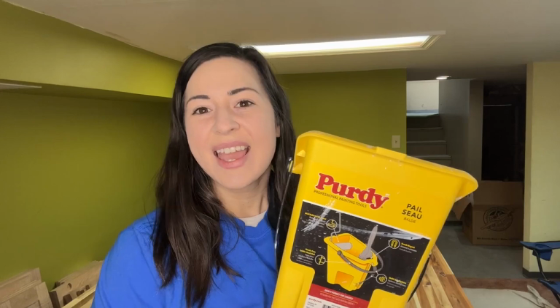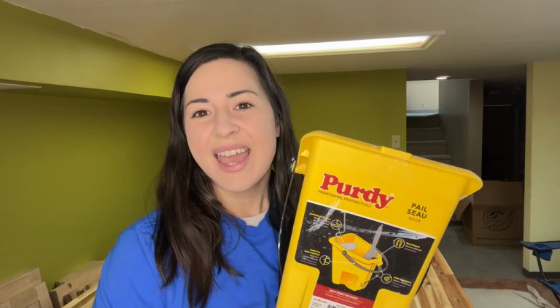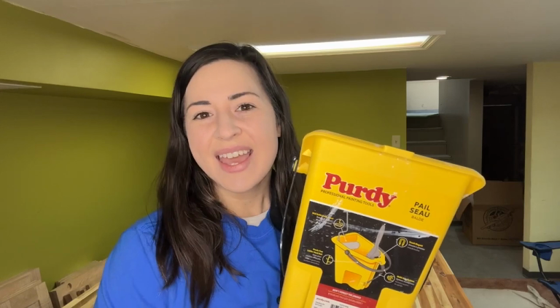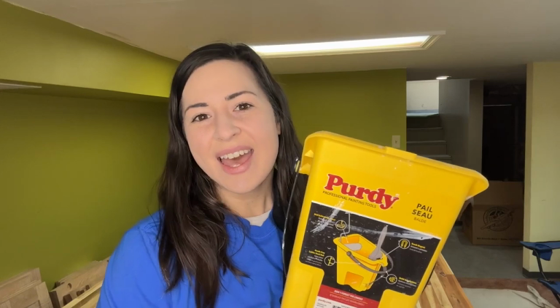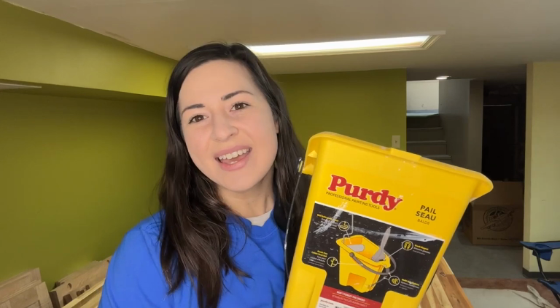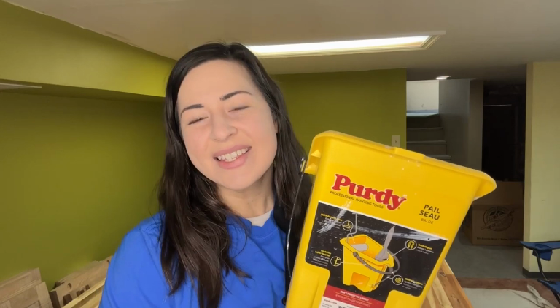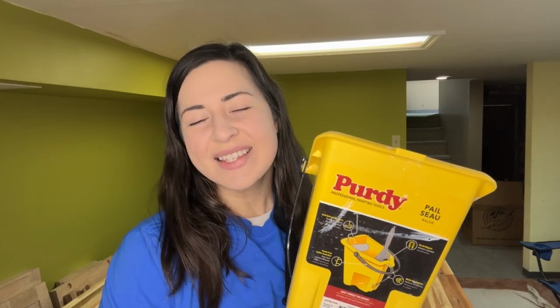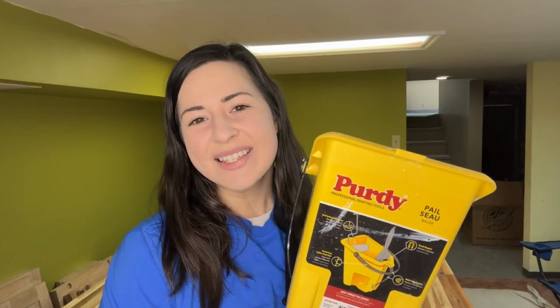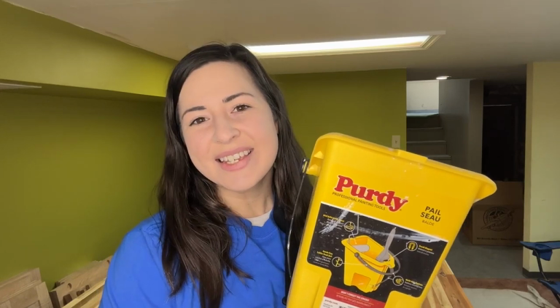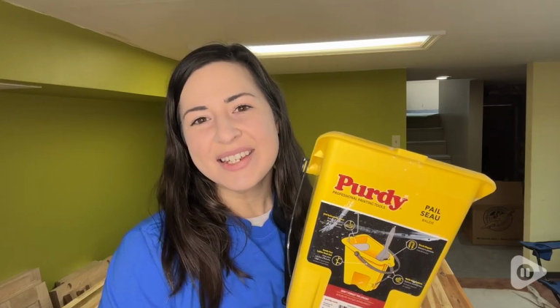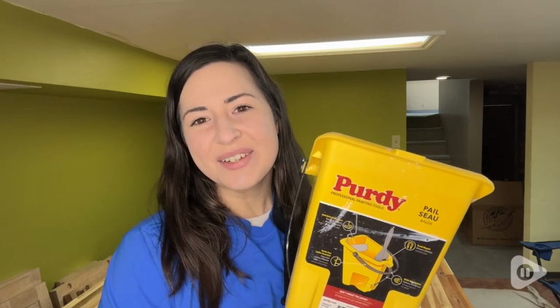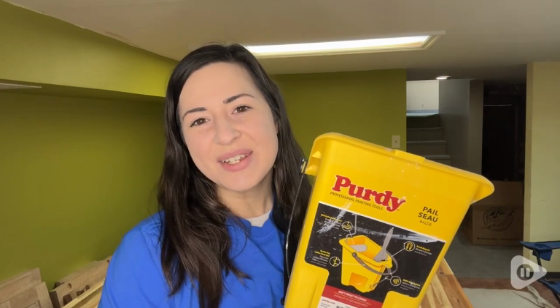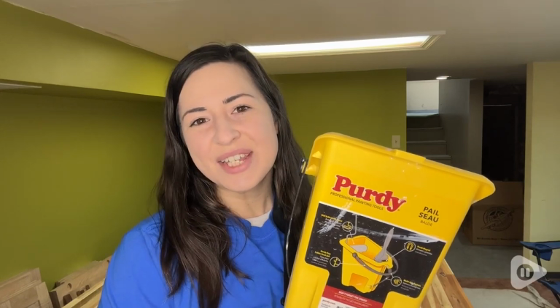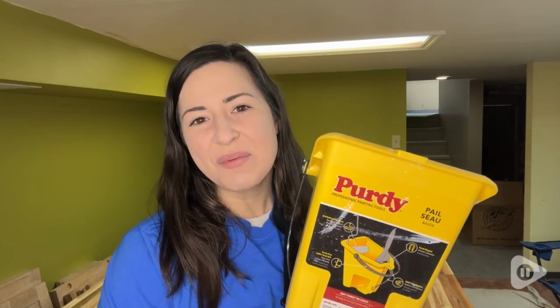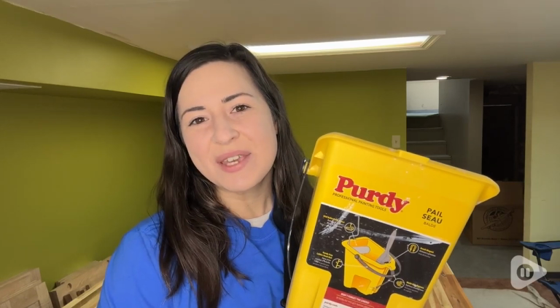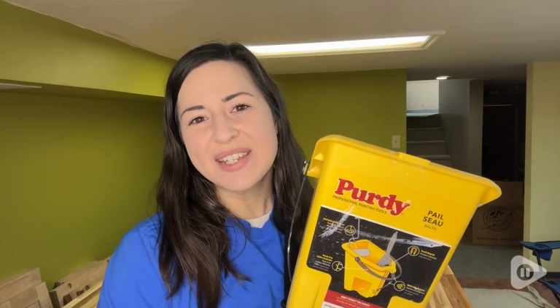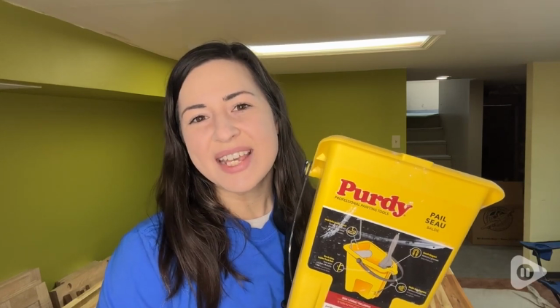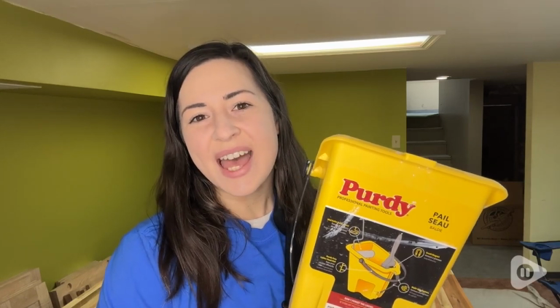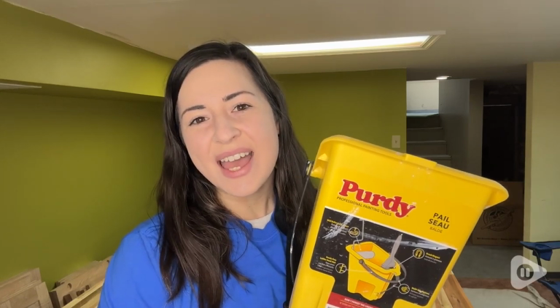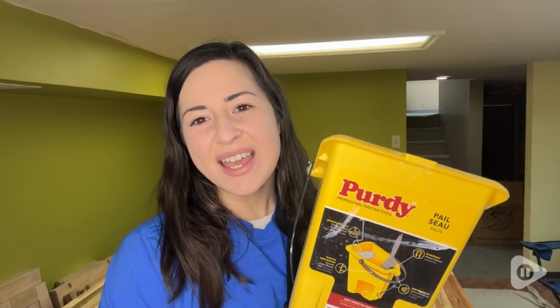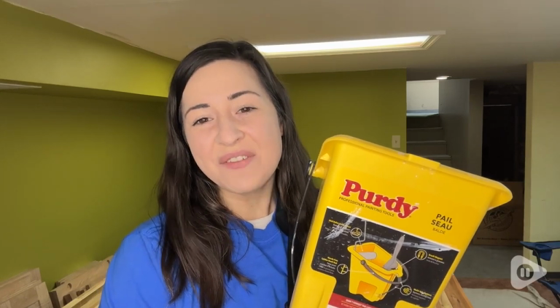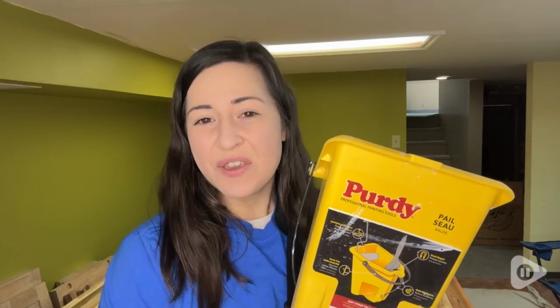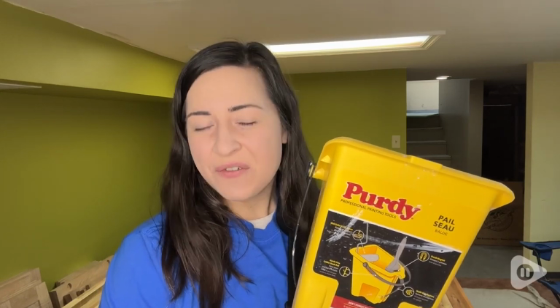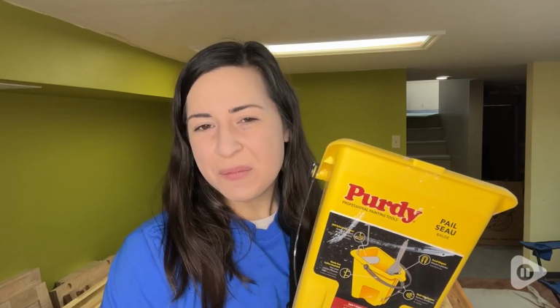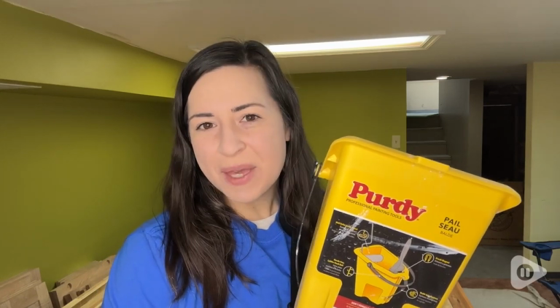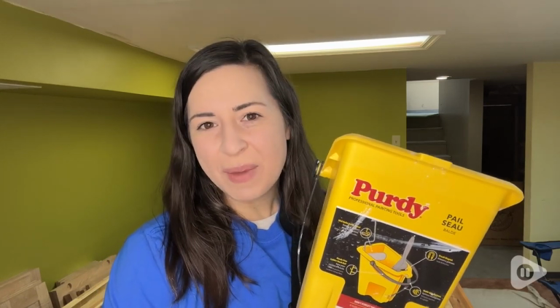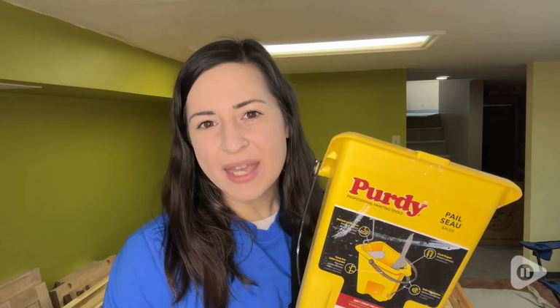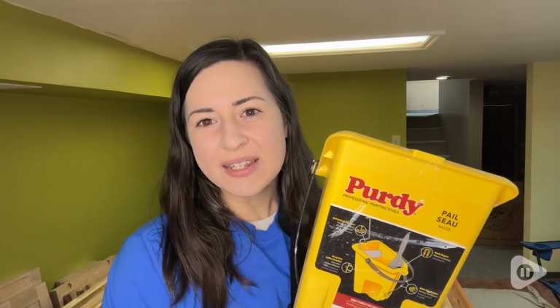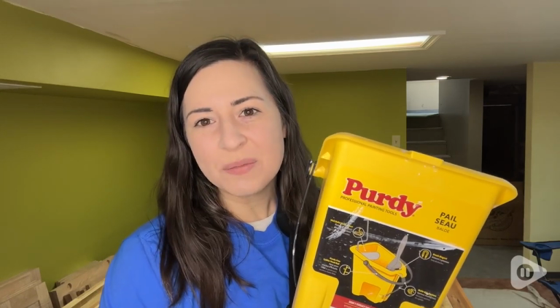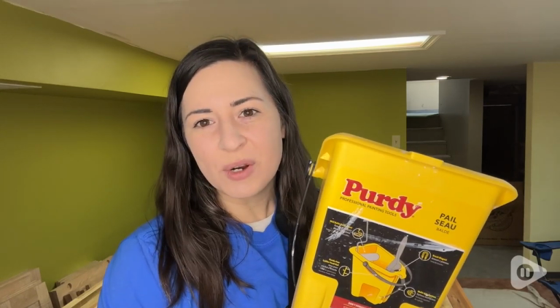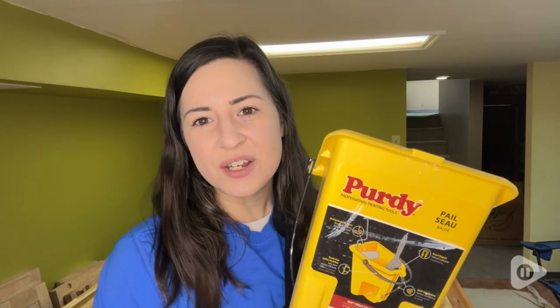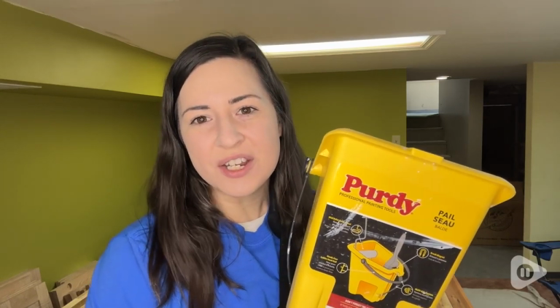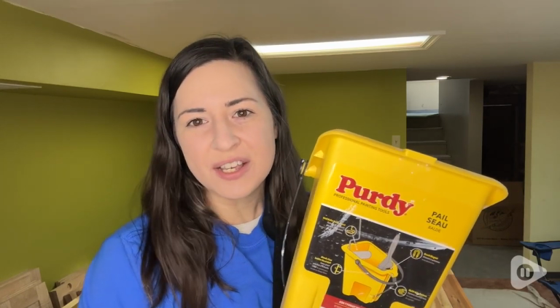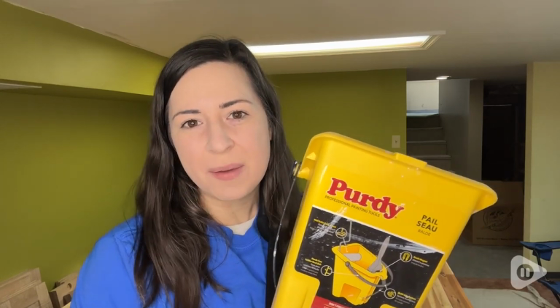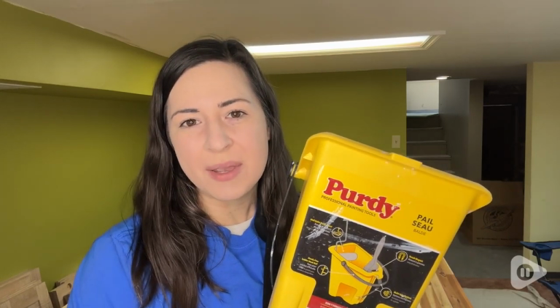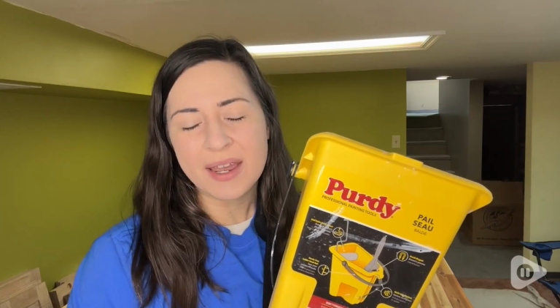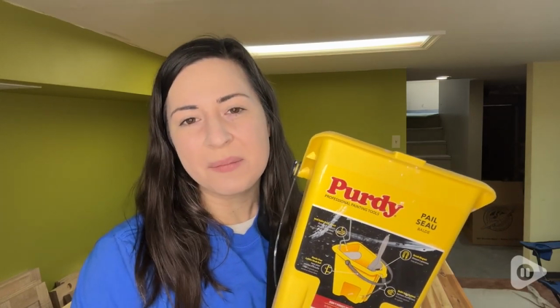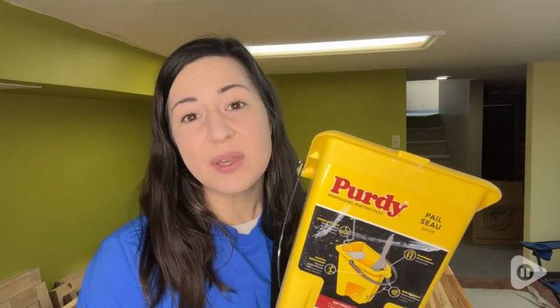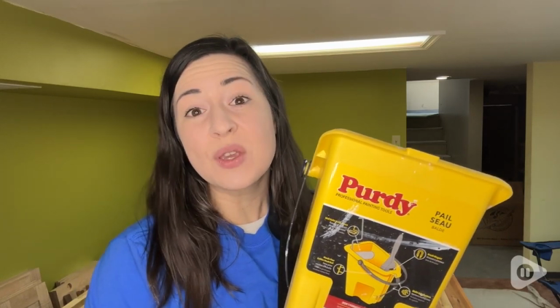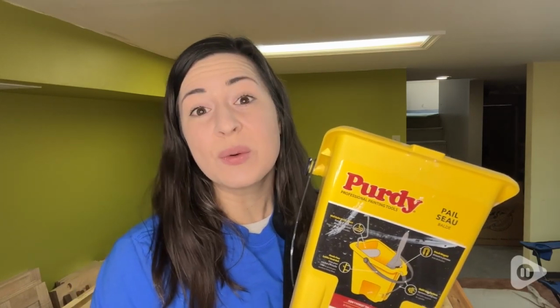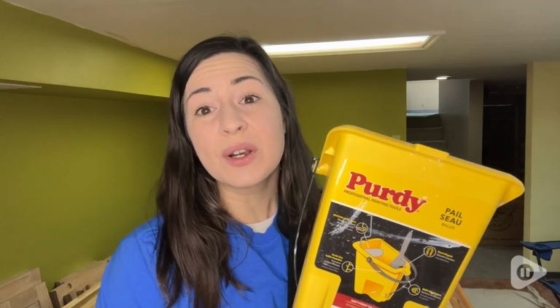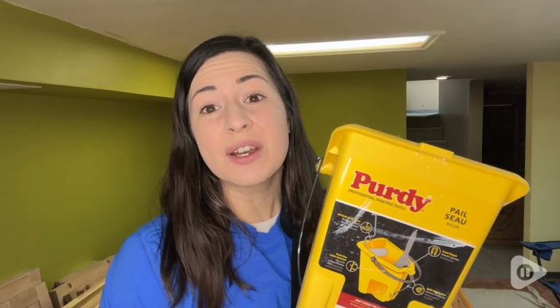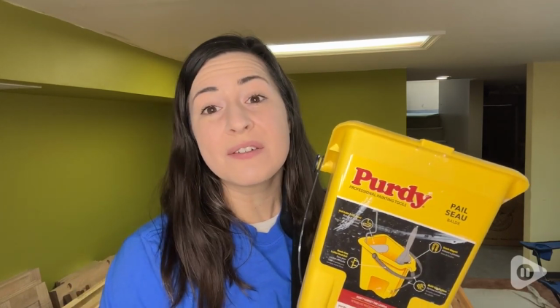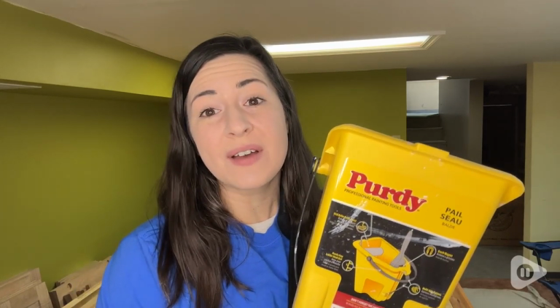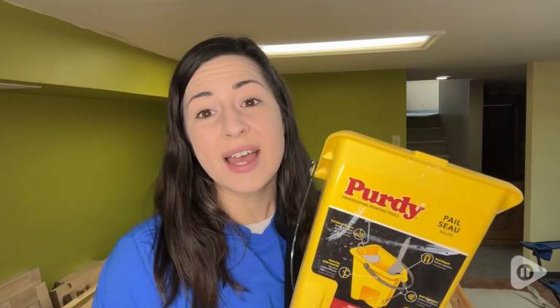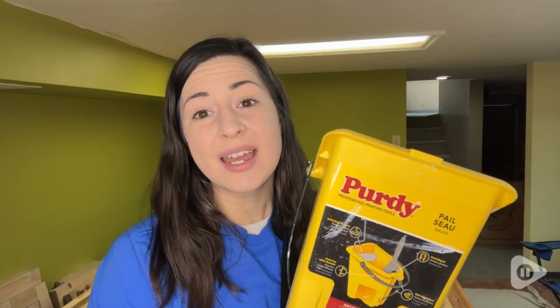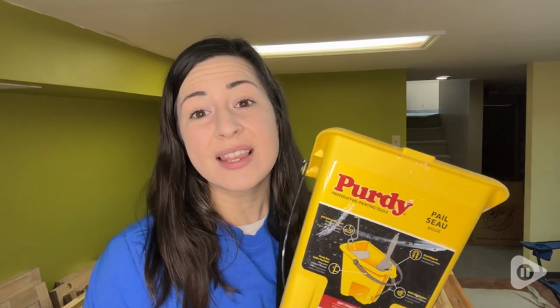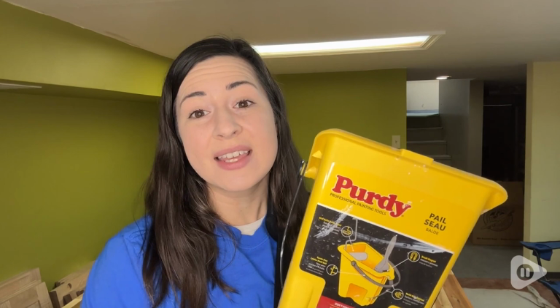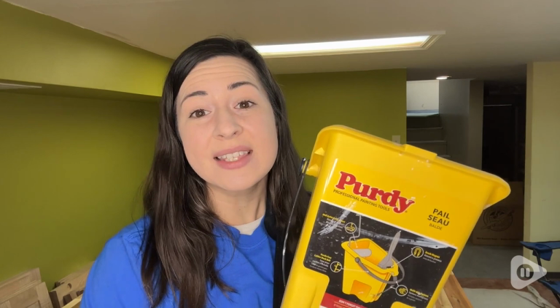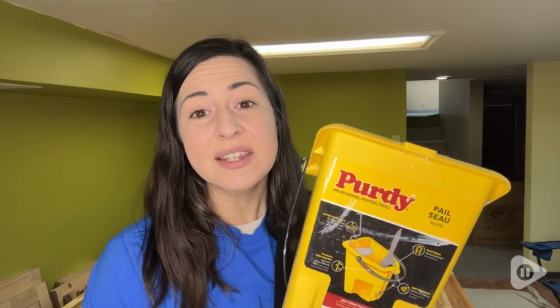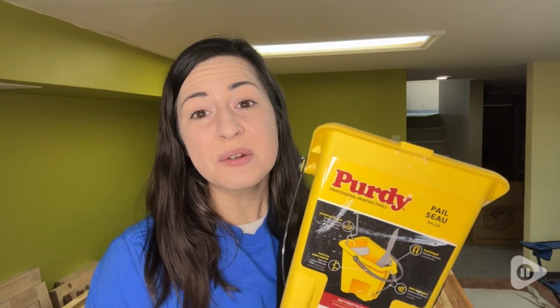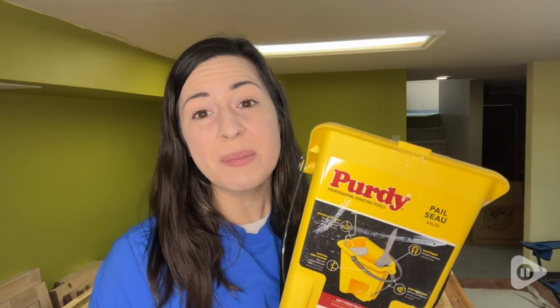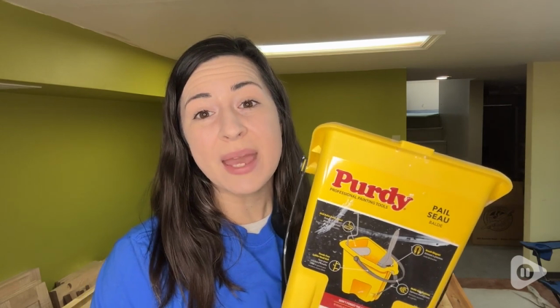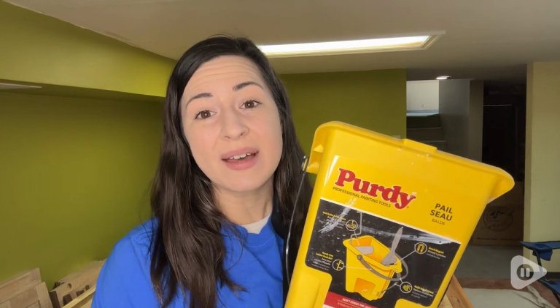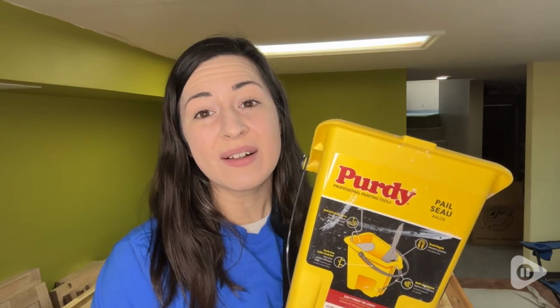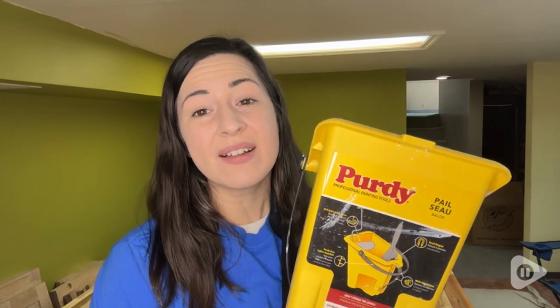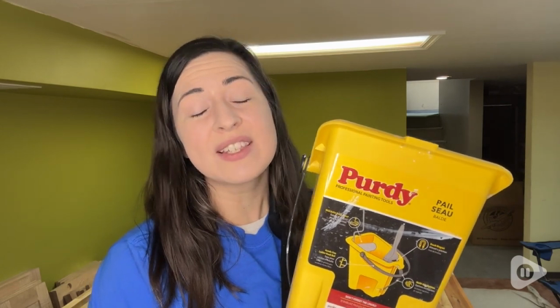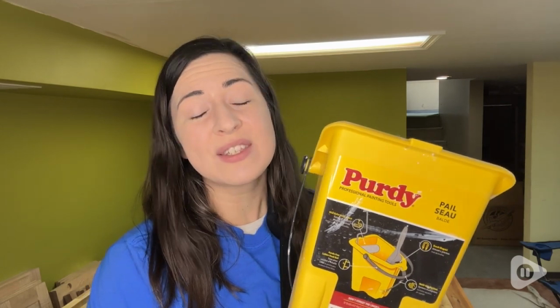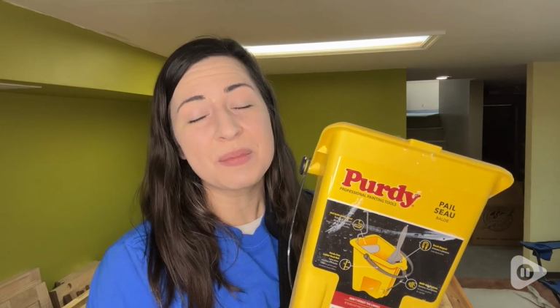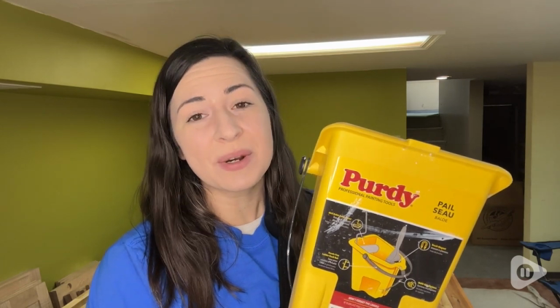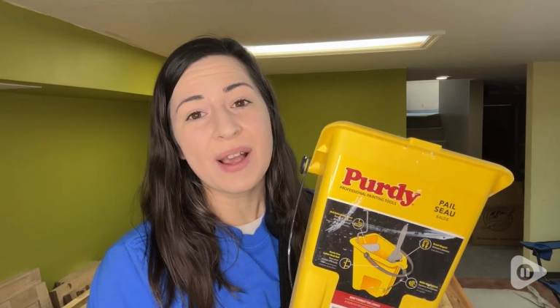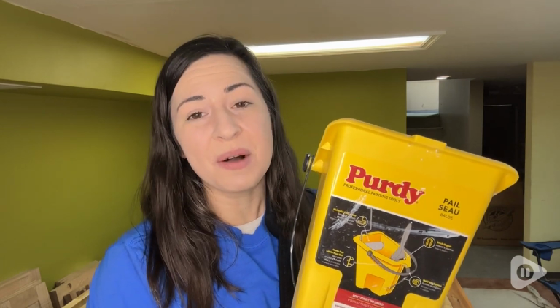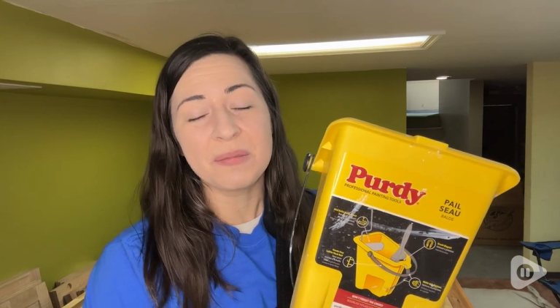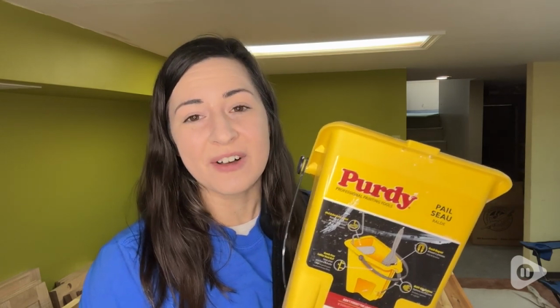Hey guys, it's Alisha with WTI. If you have a big painting project coming up, you are going to find this little pail super helpful.